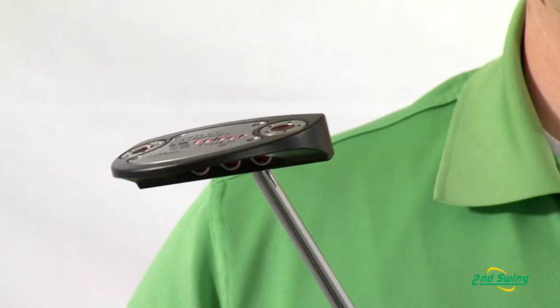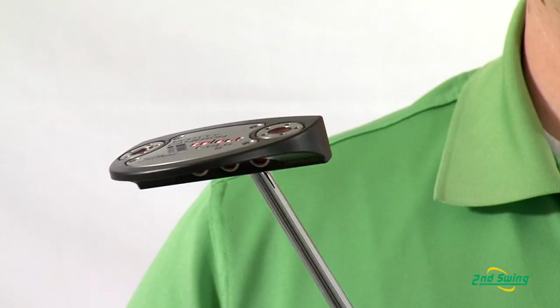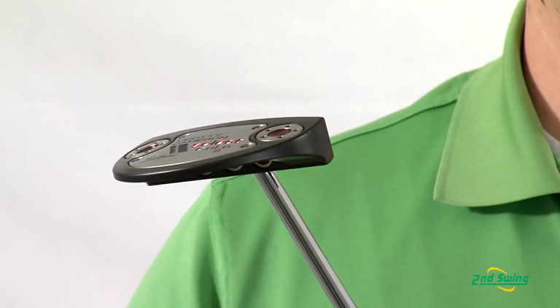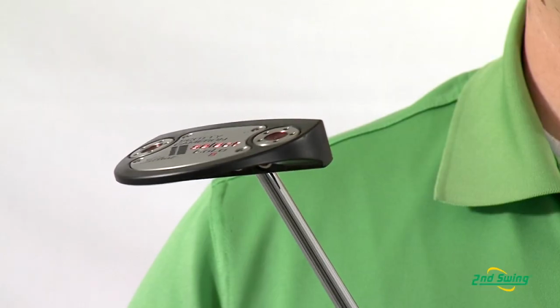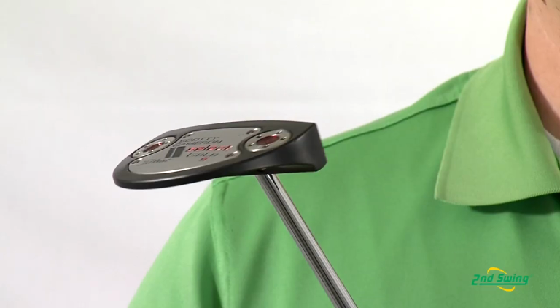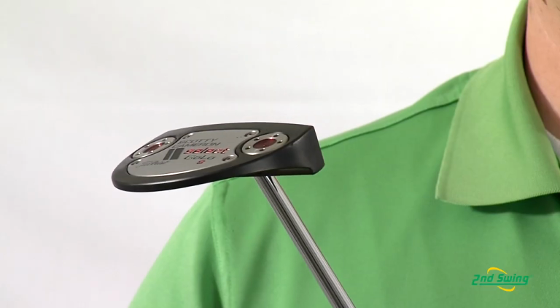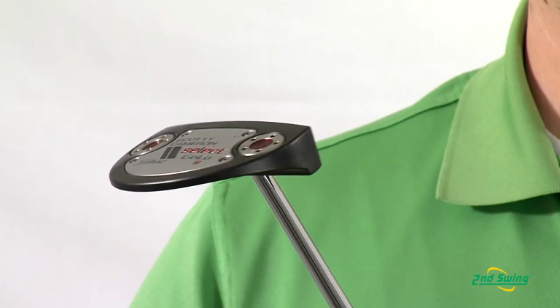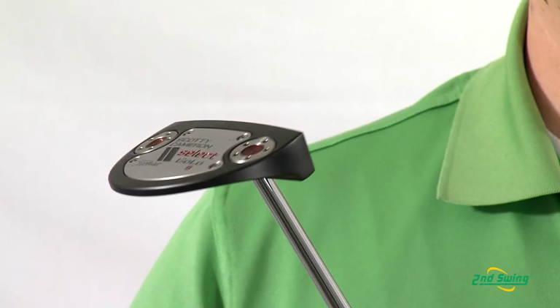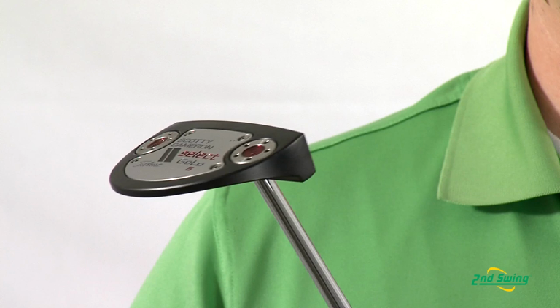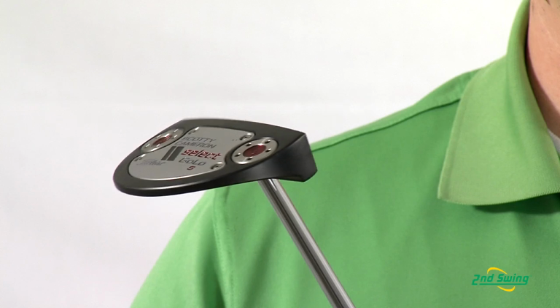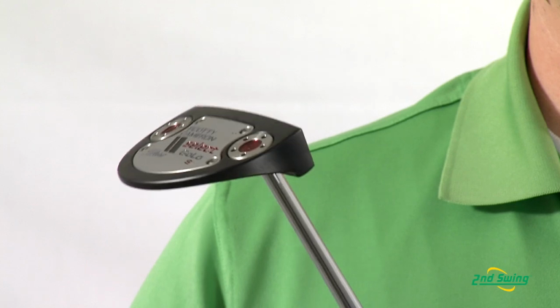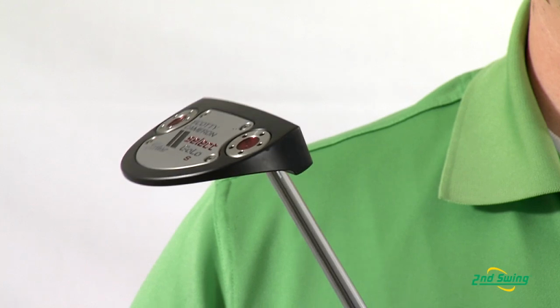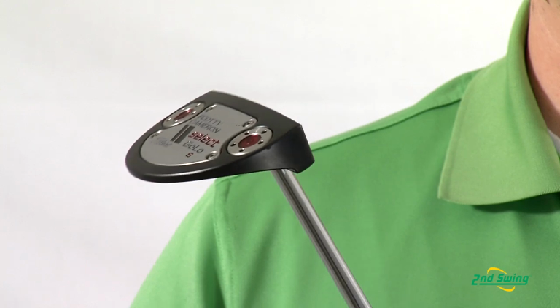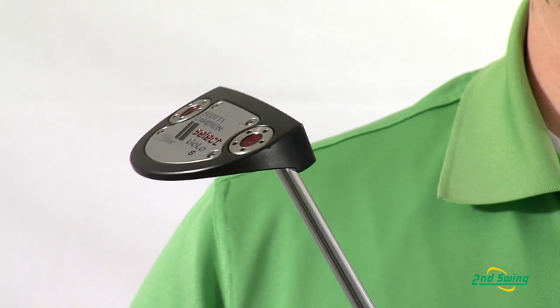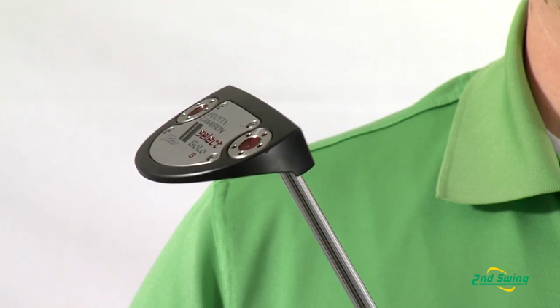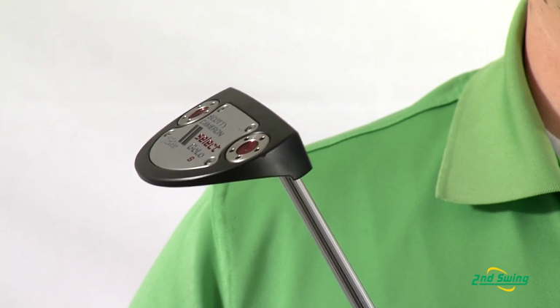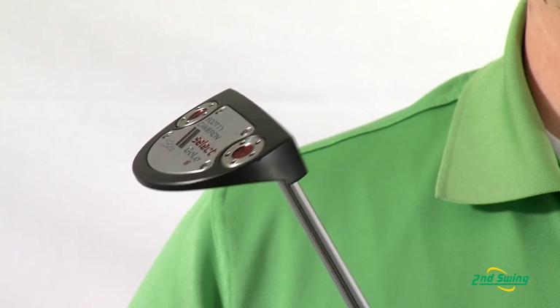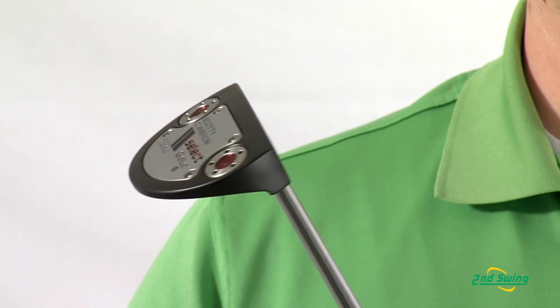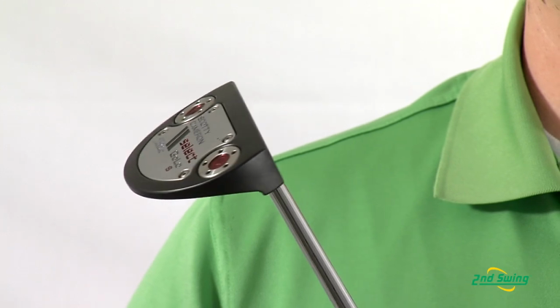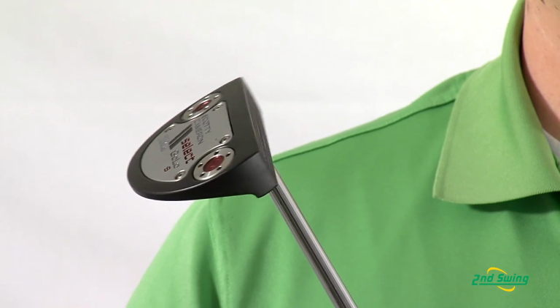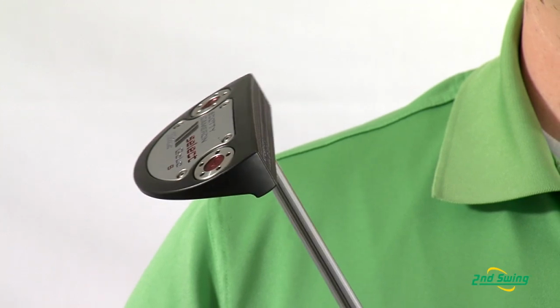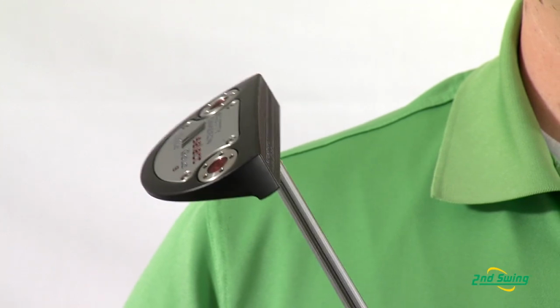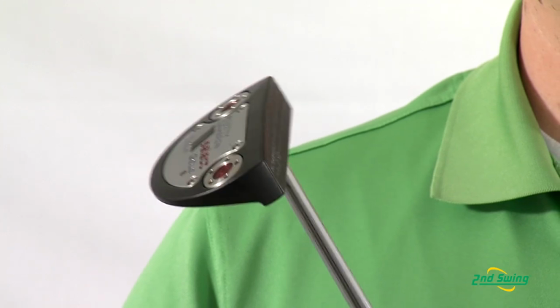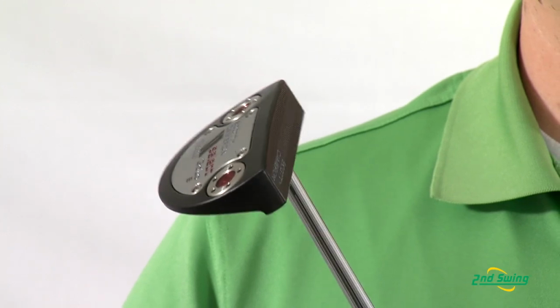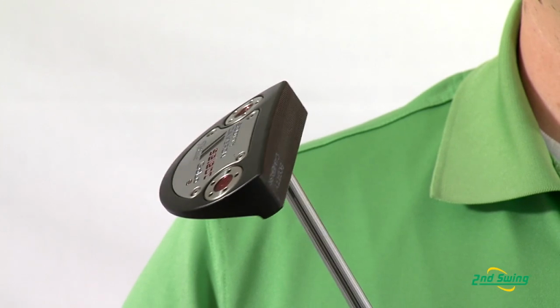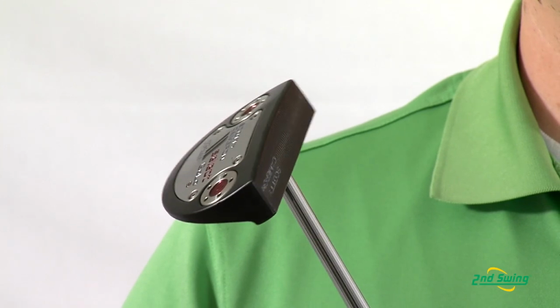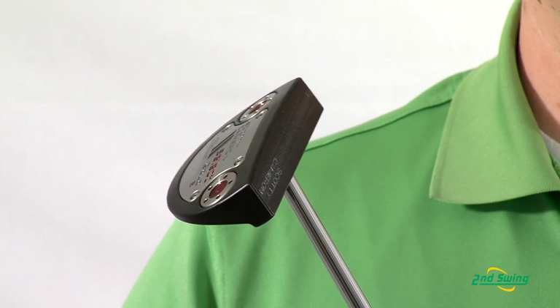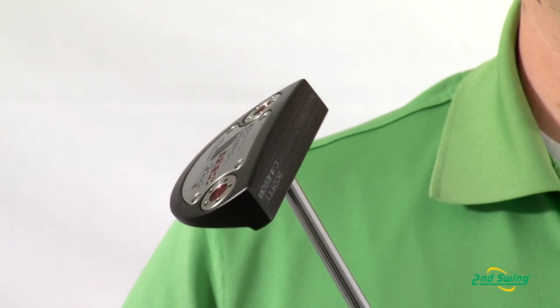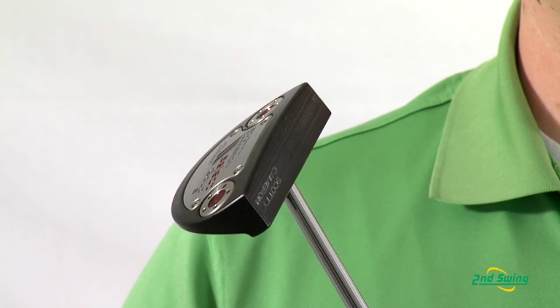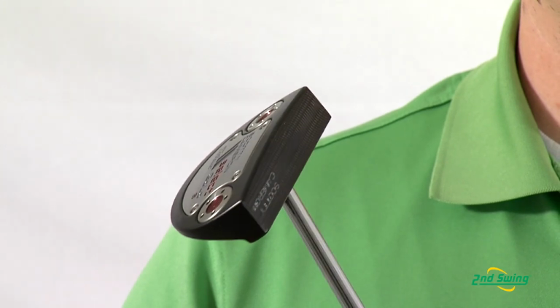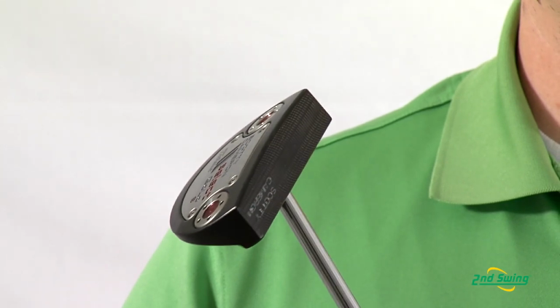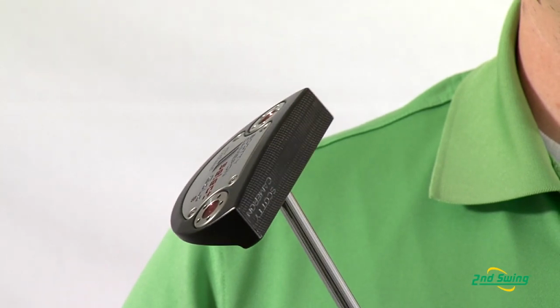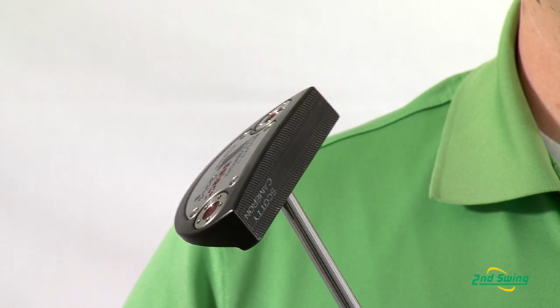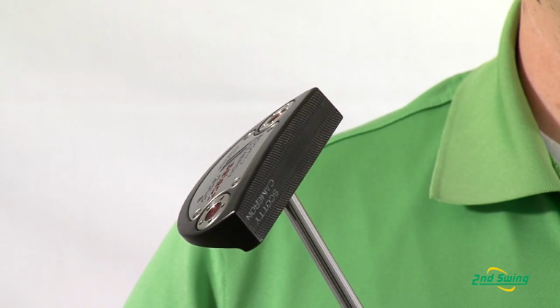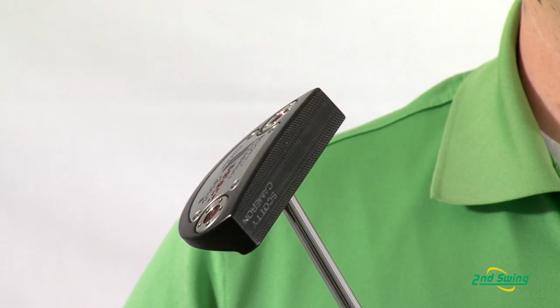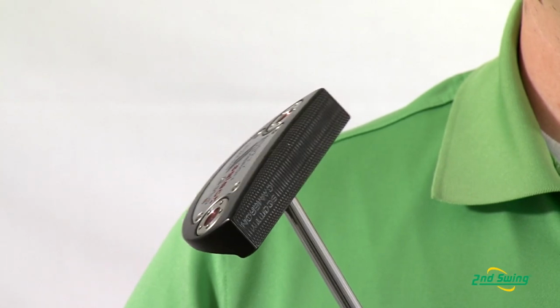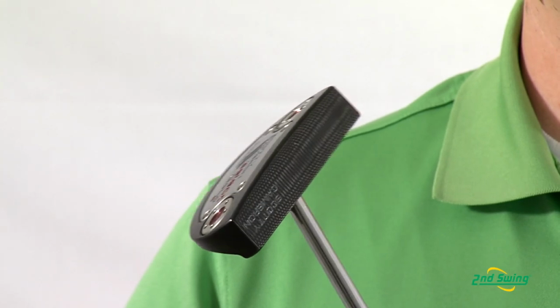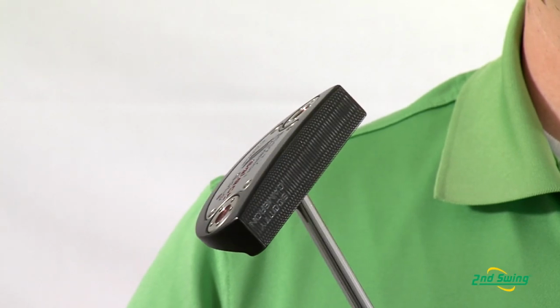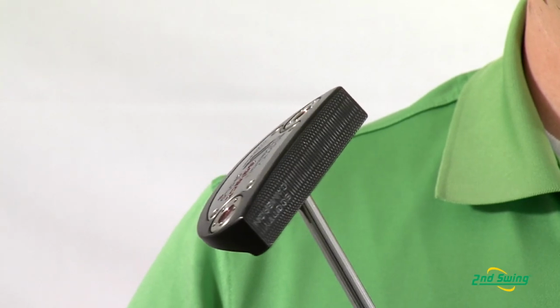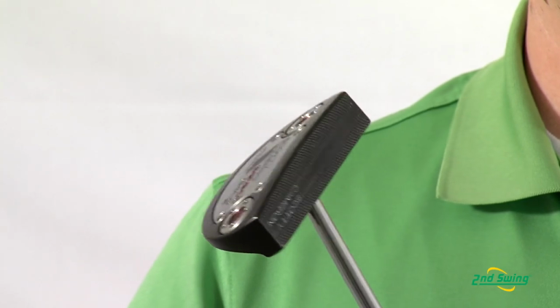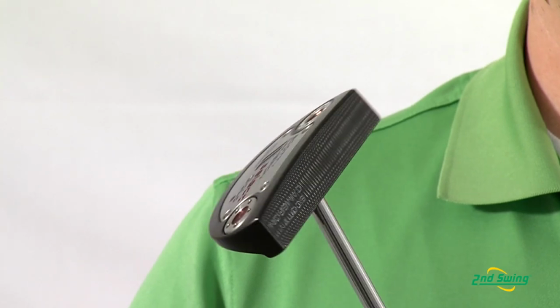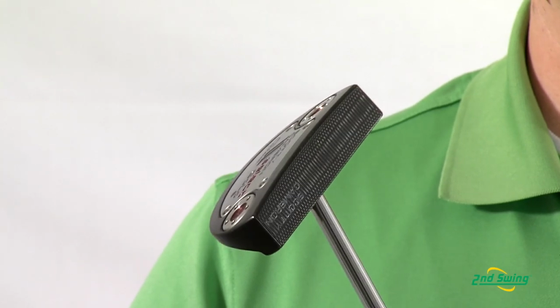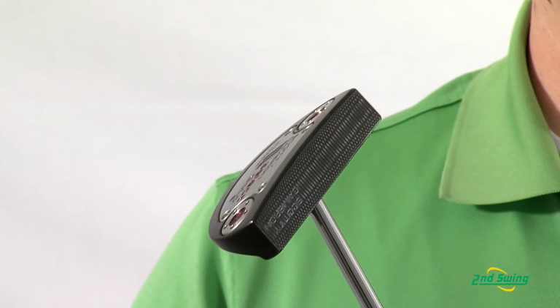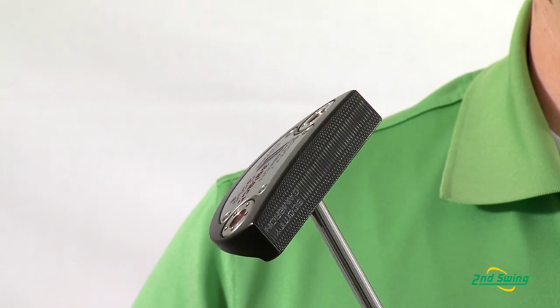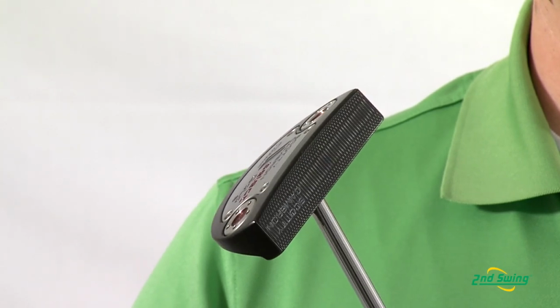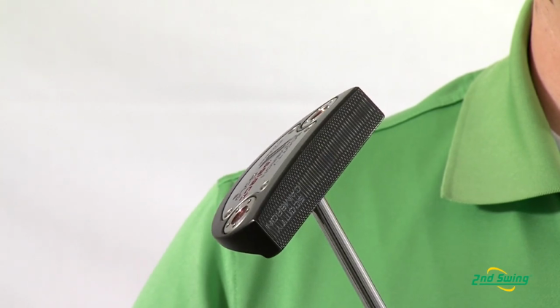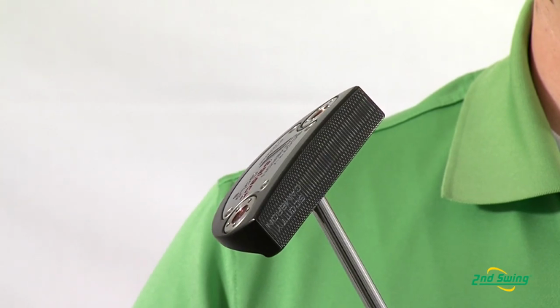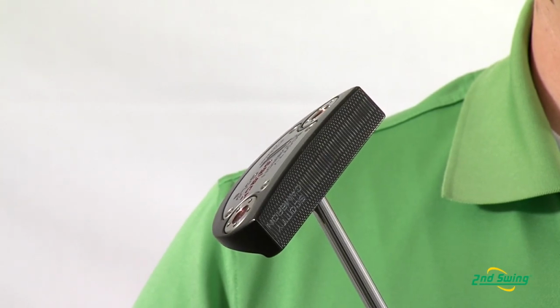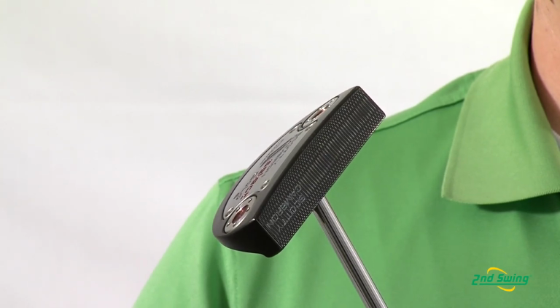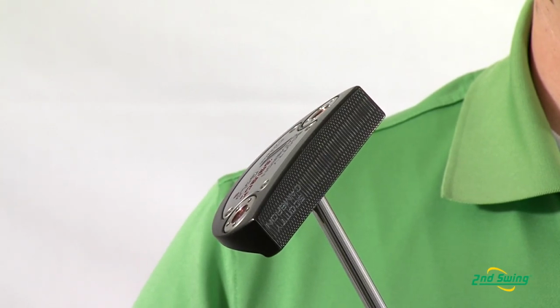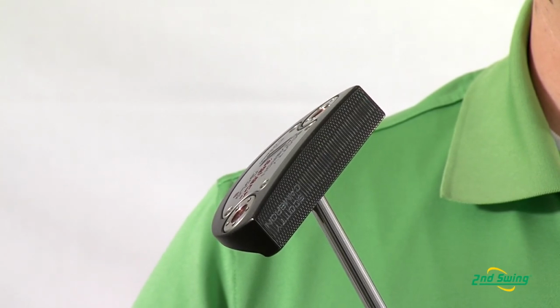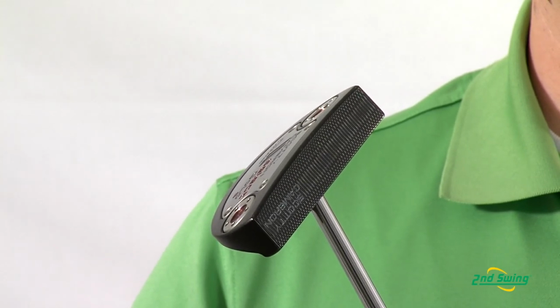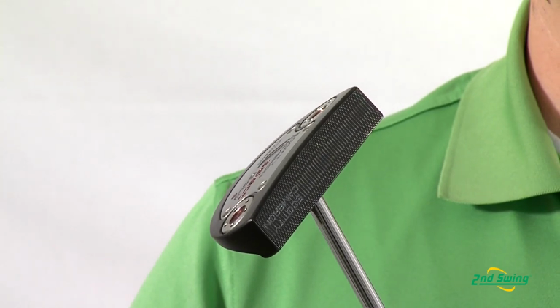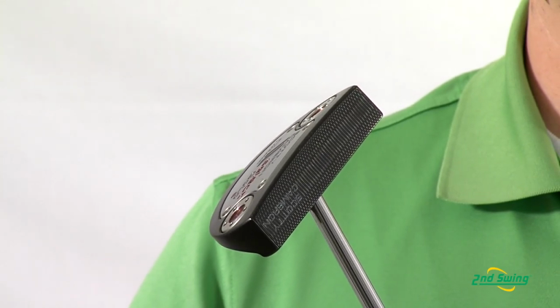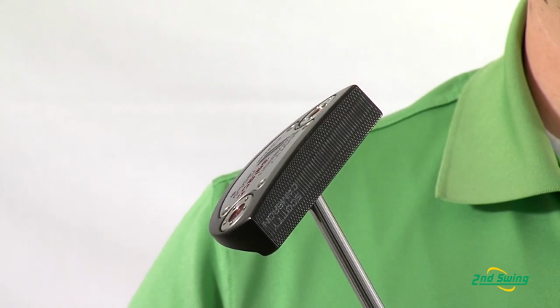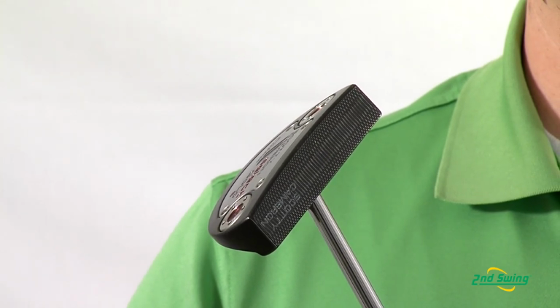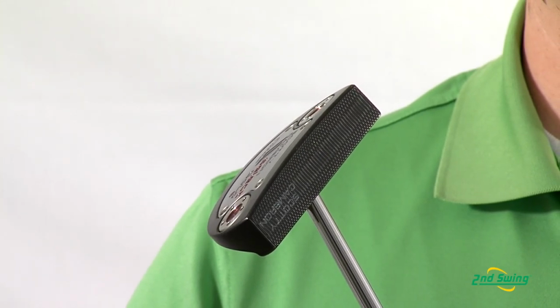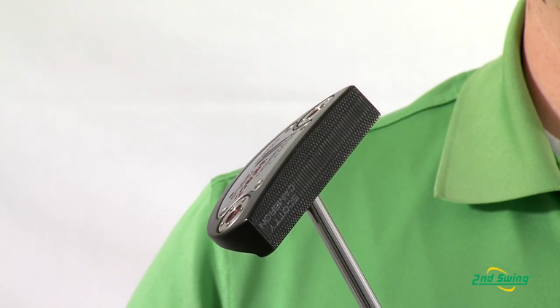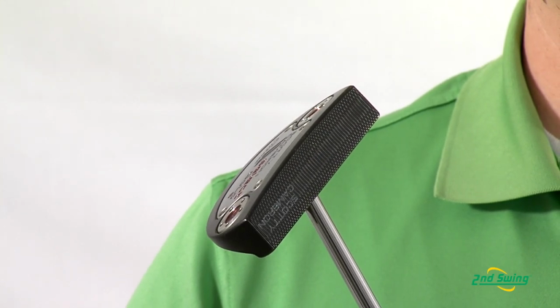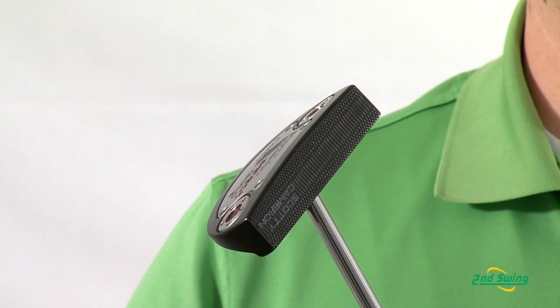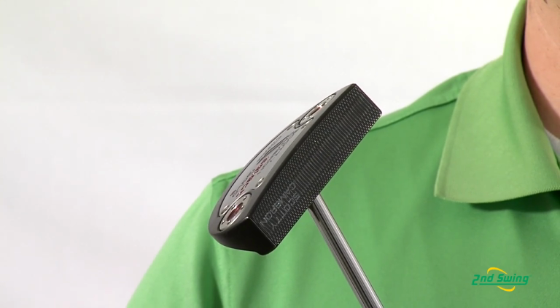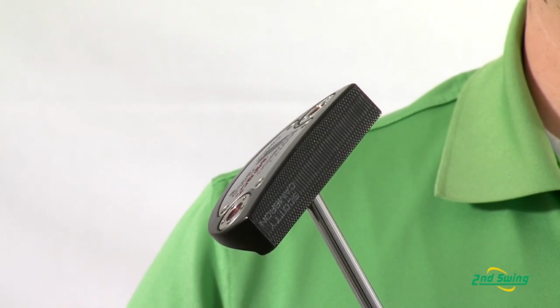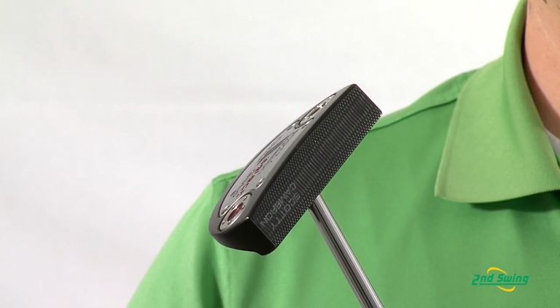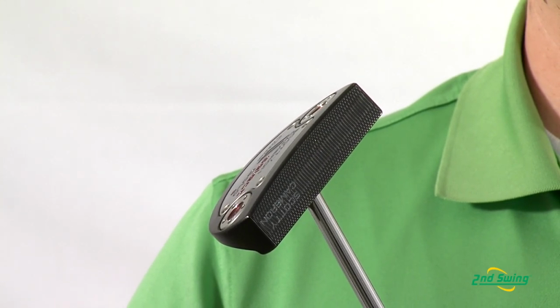The Go Low is available in a couple different styles: the S, which is for center shaft, and there's also a heel shafted version.